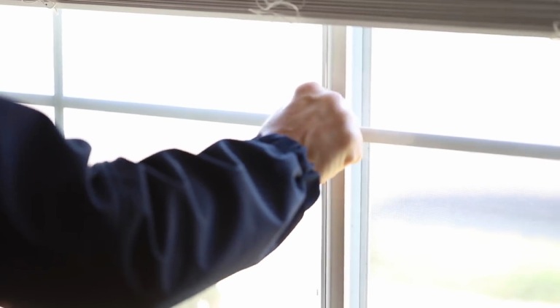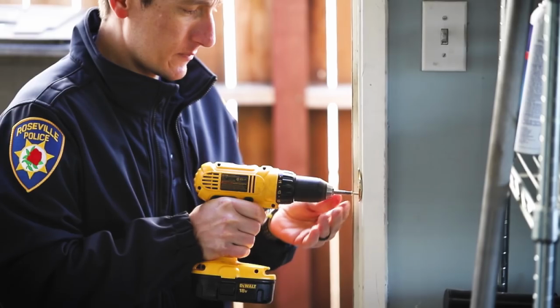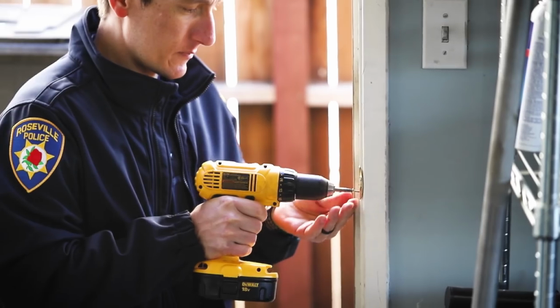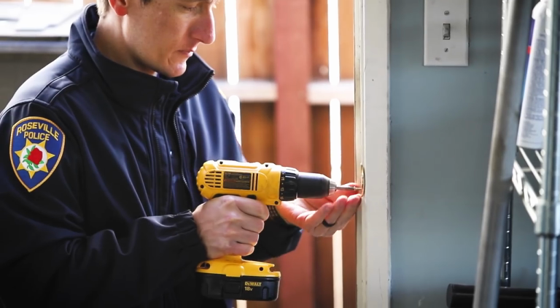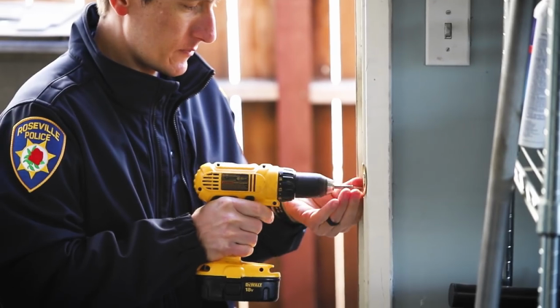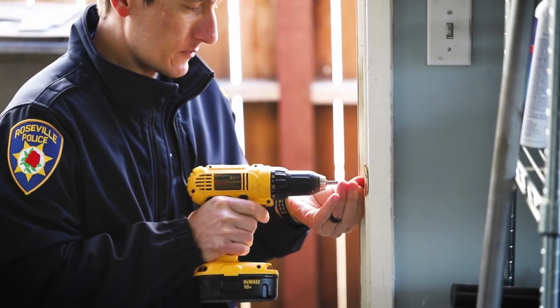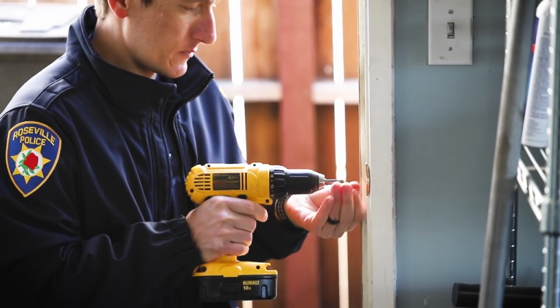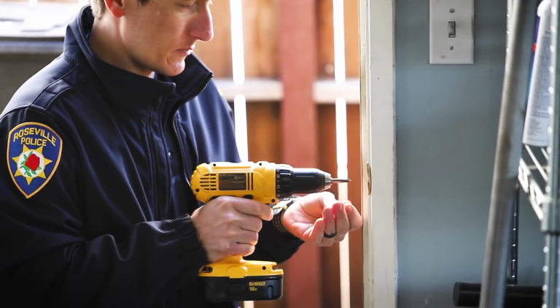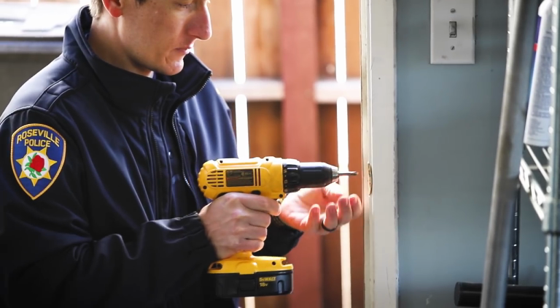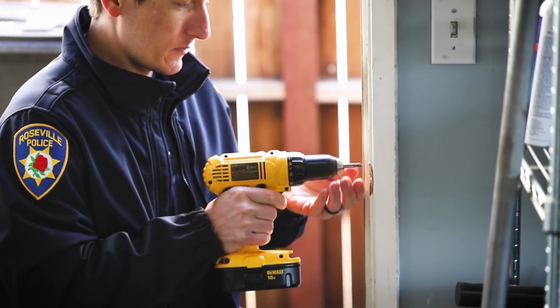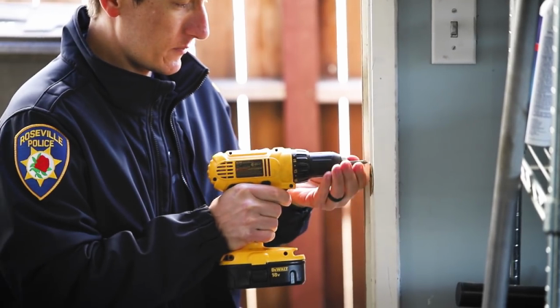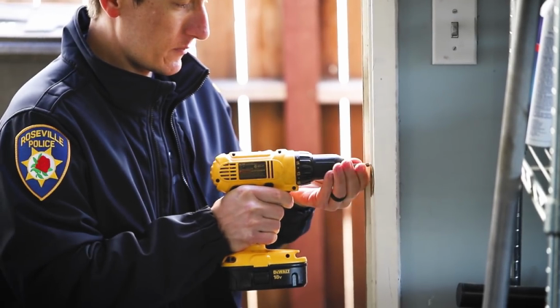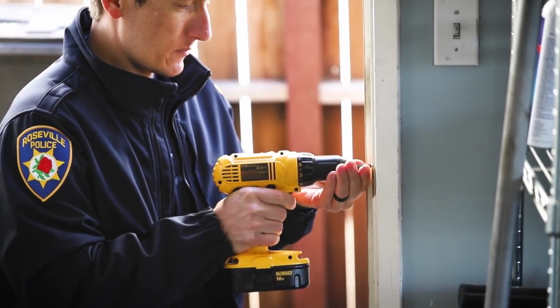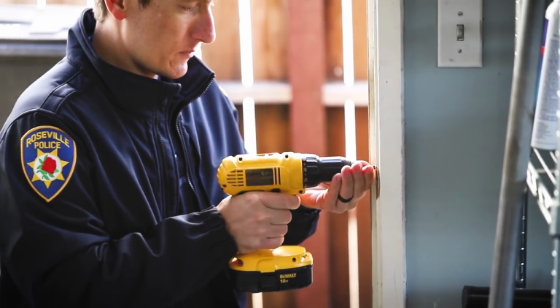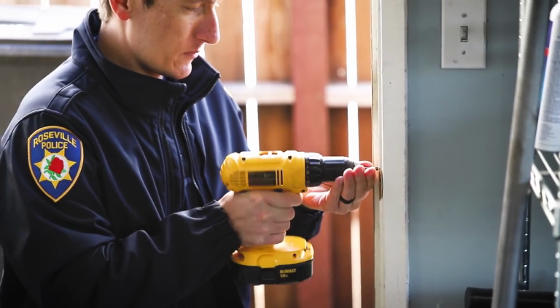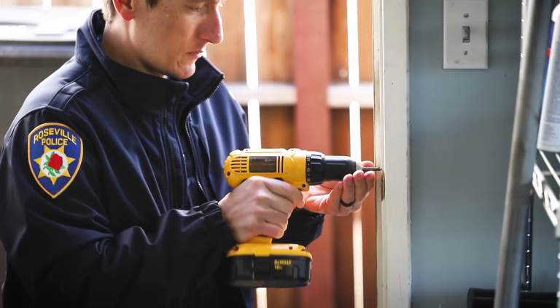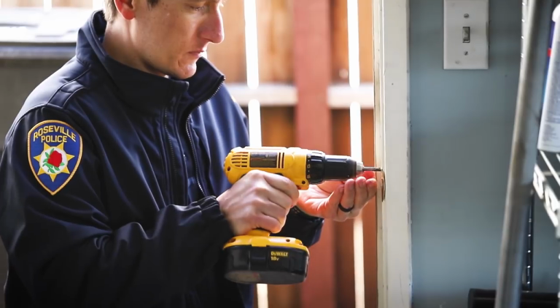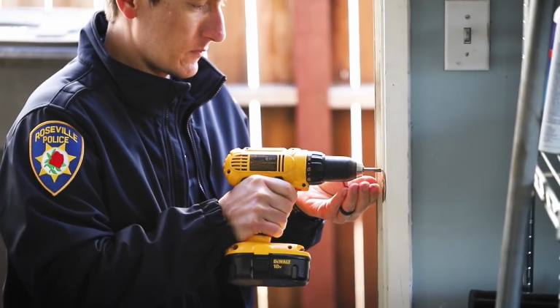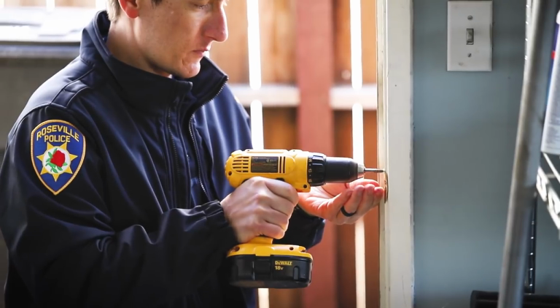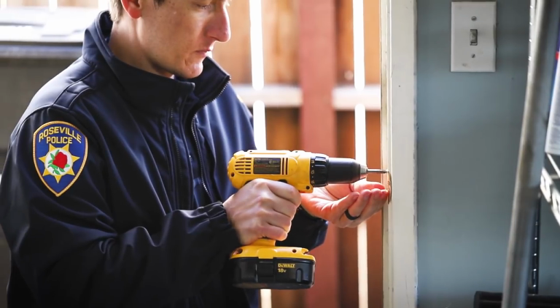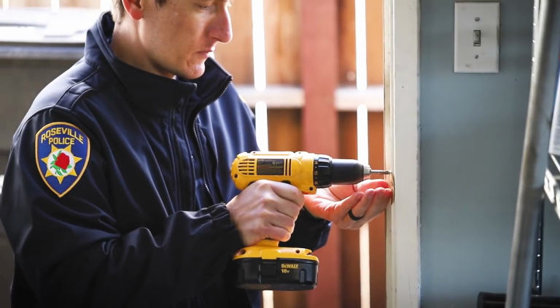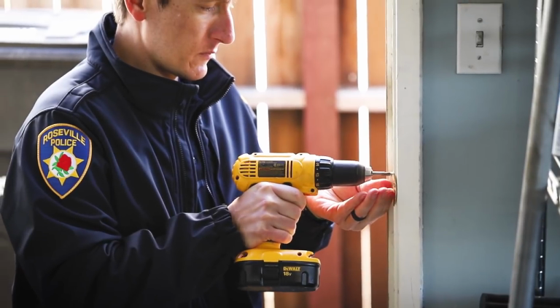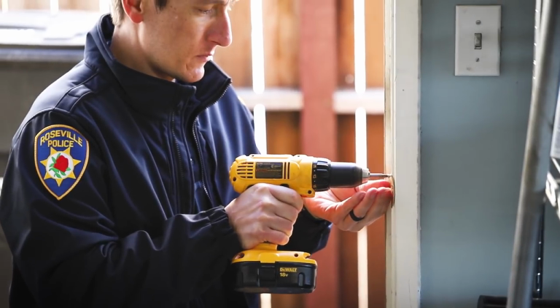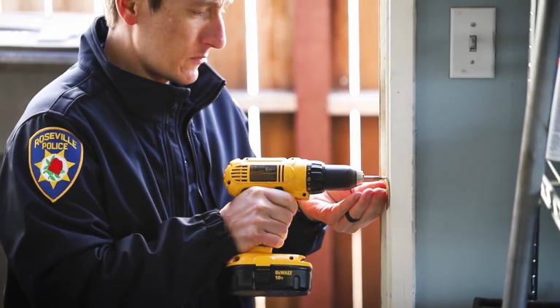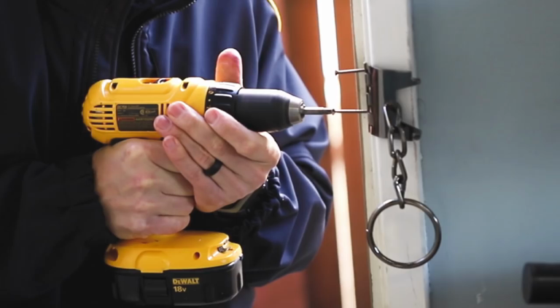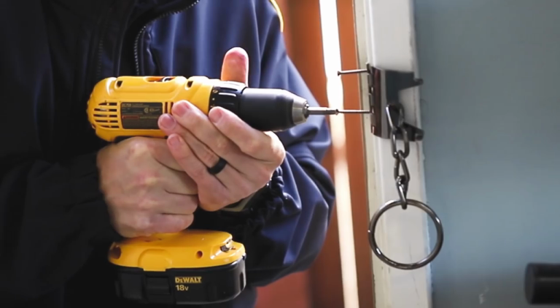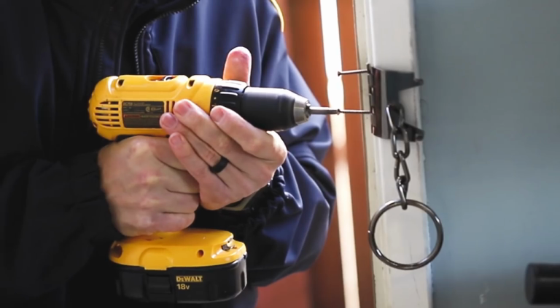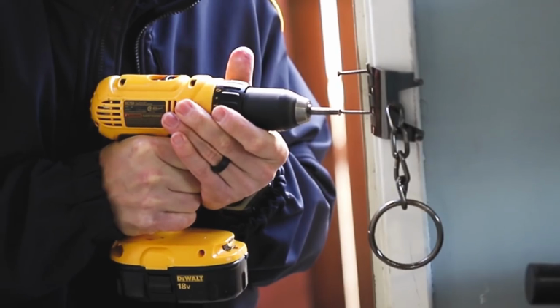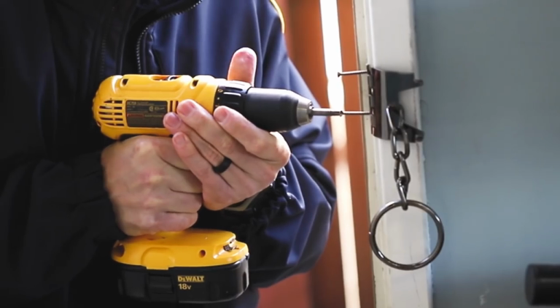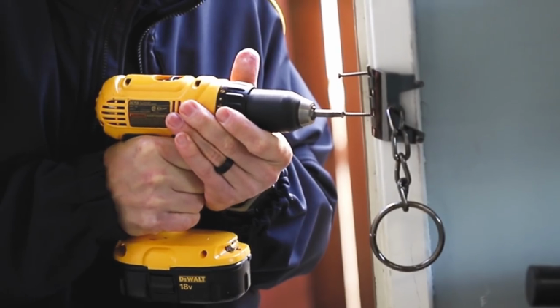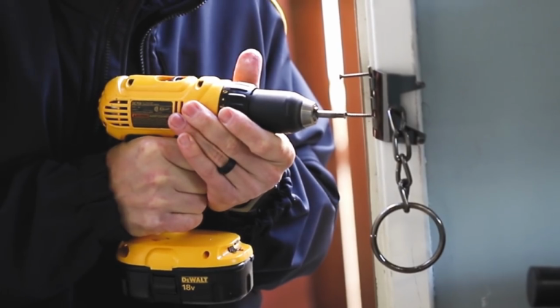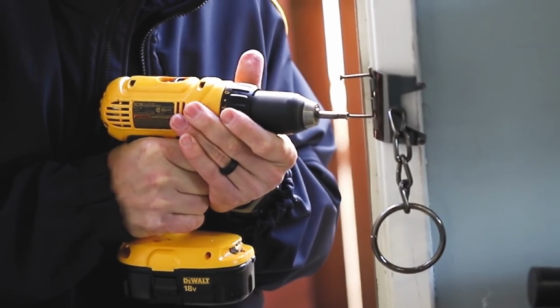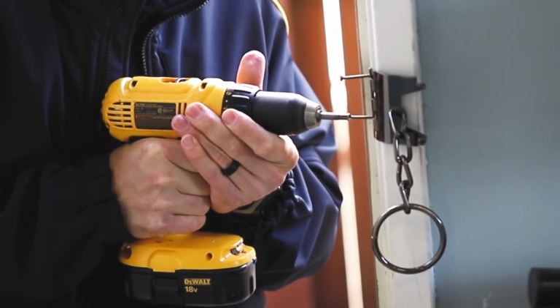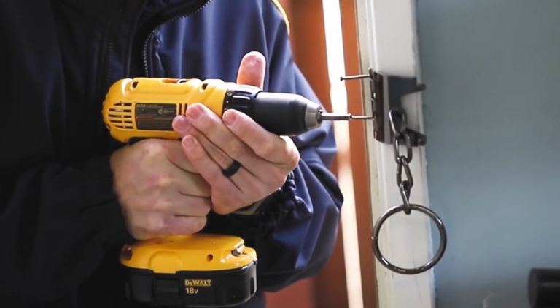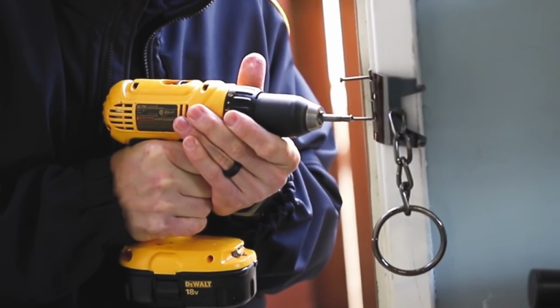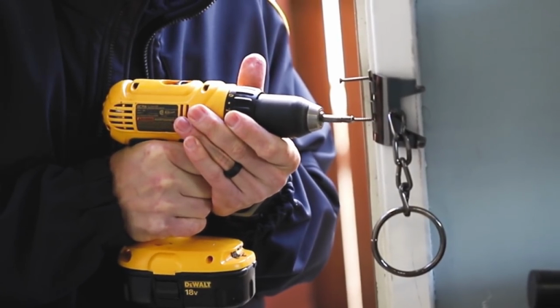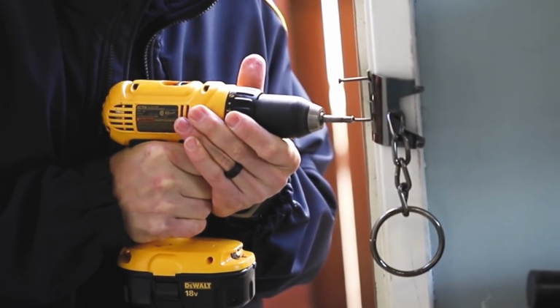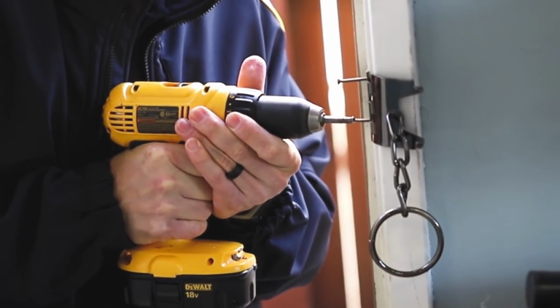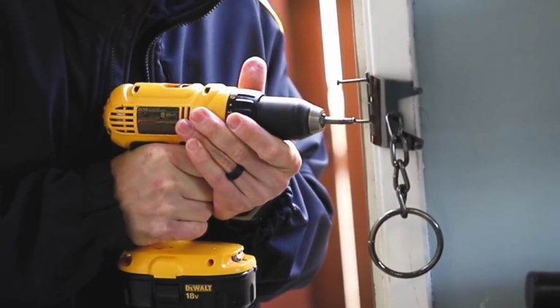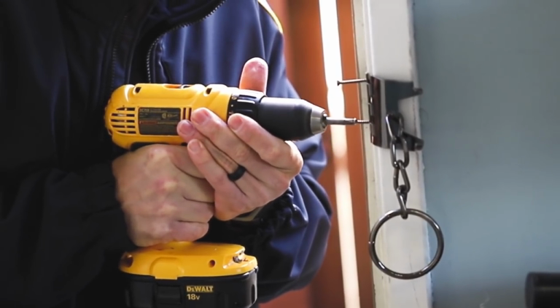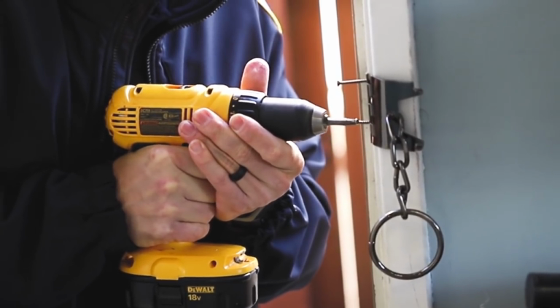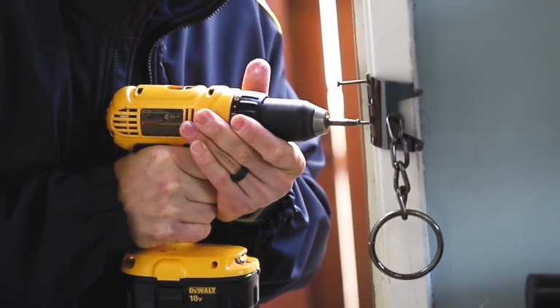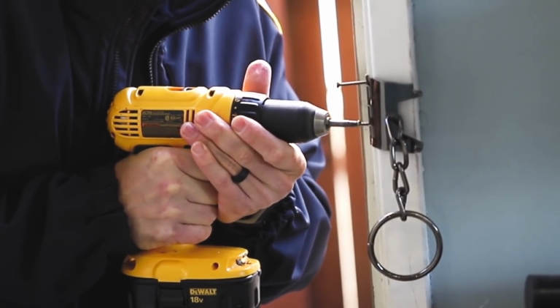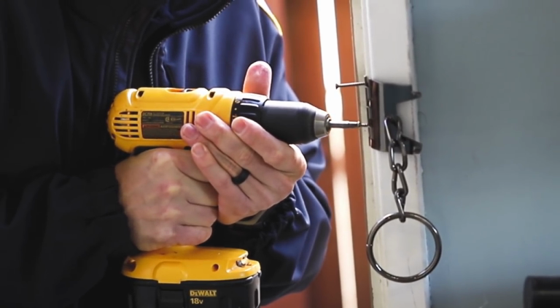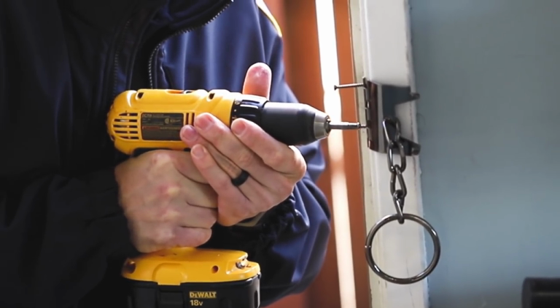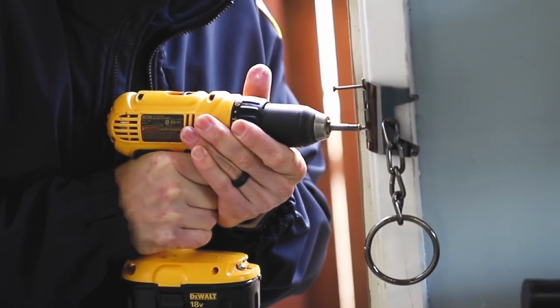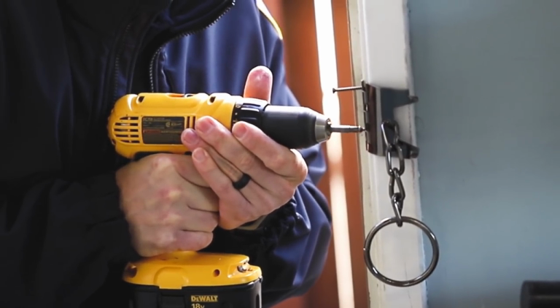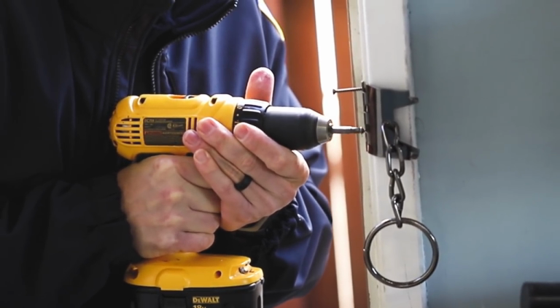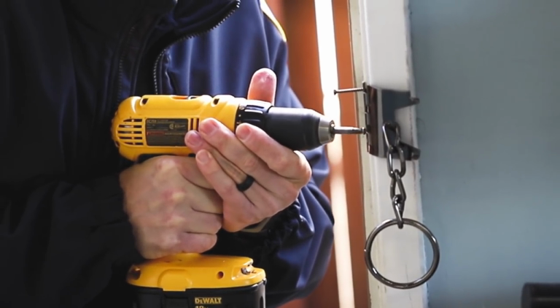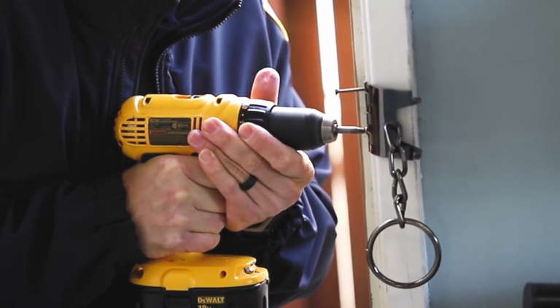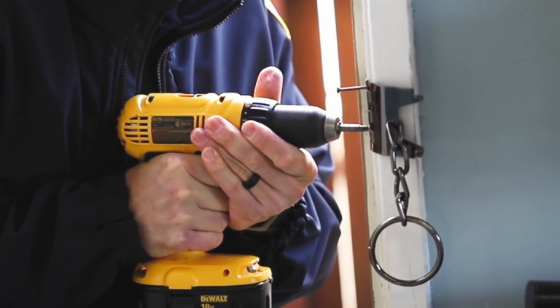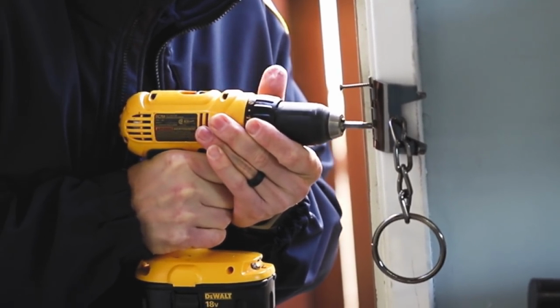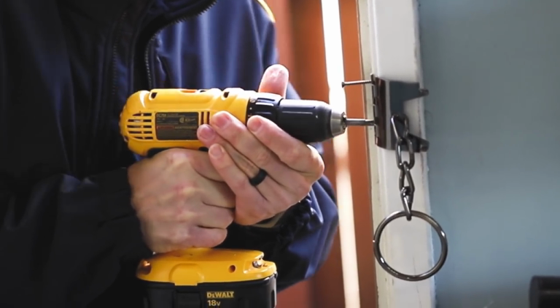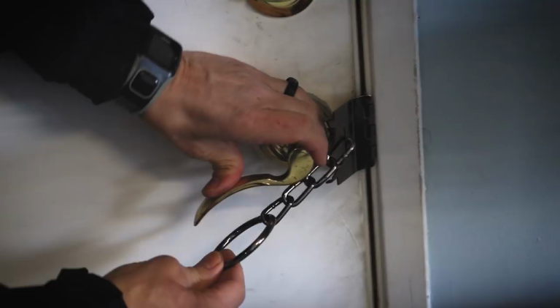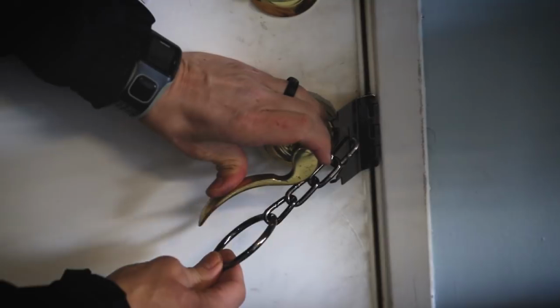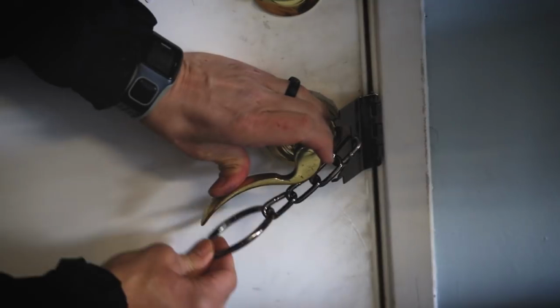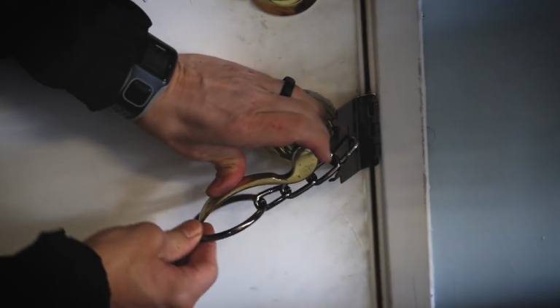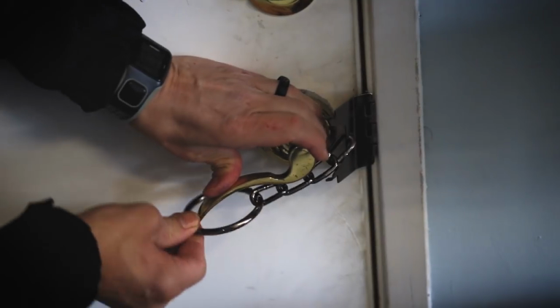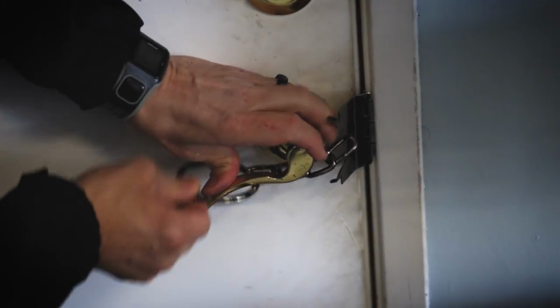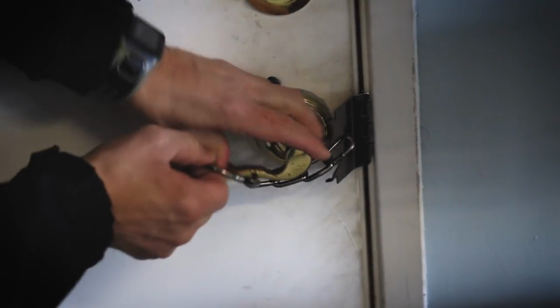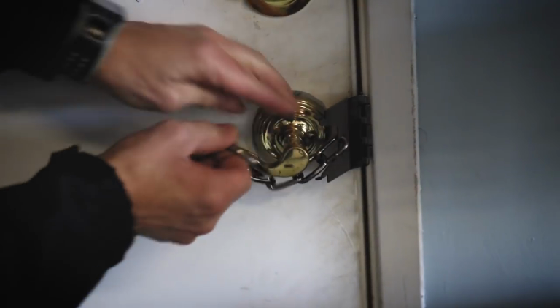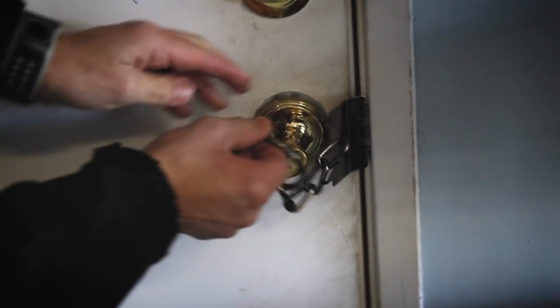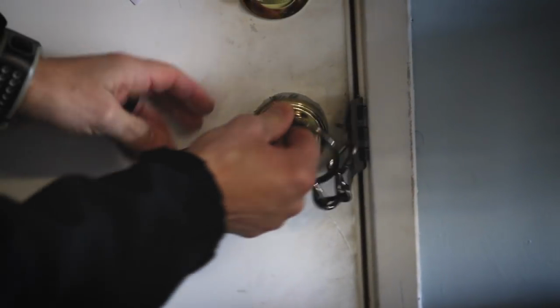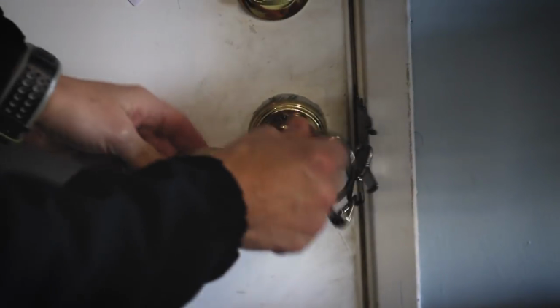What we see Rob installing now is a security strike plate. The strike plate lock is a very simple, easy-to-install security measure for your front door and garage doors.